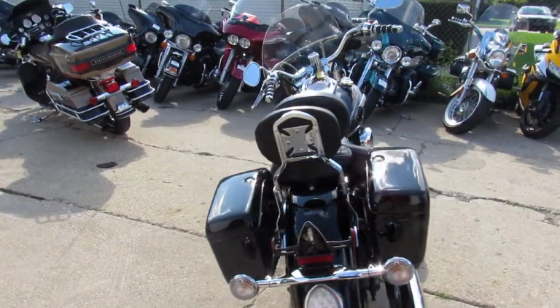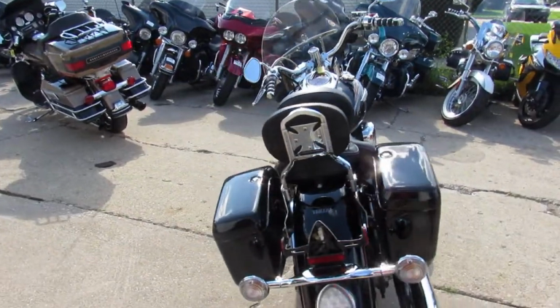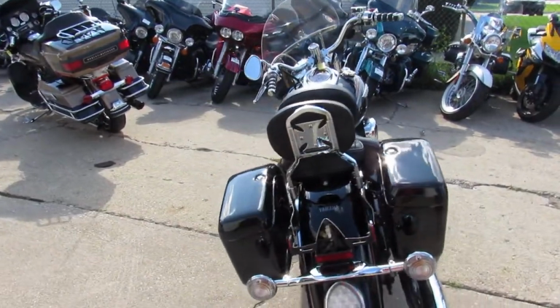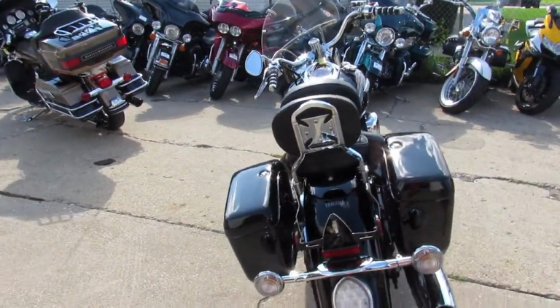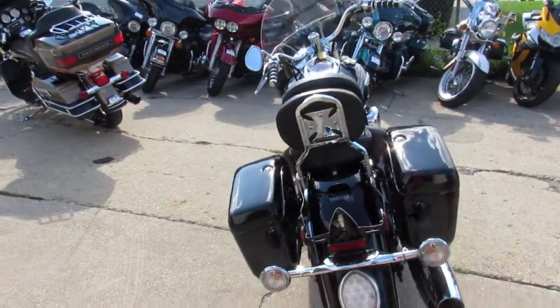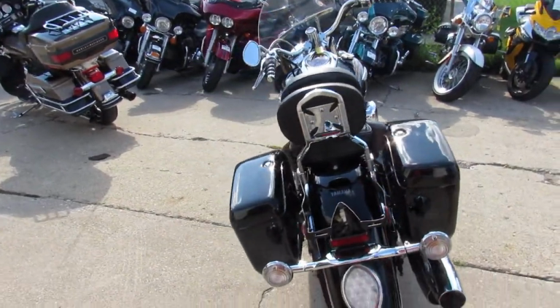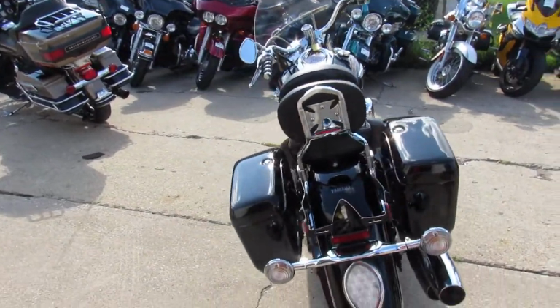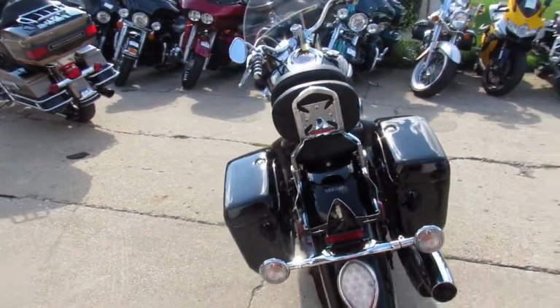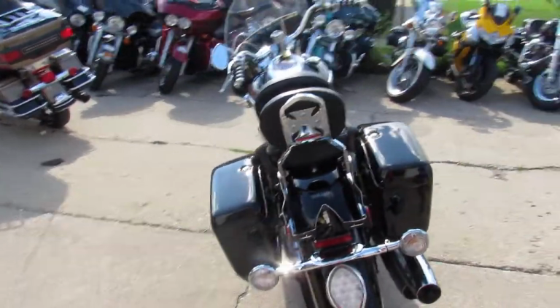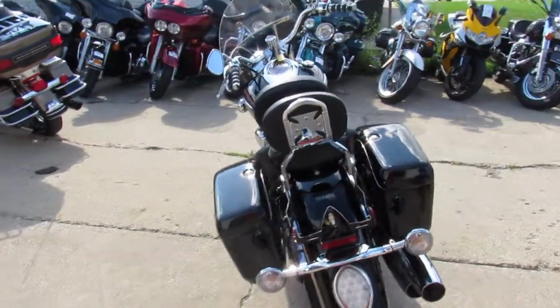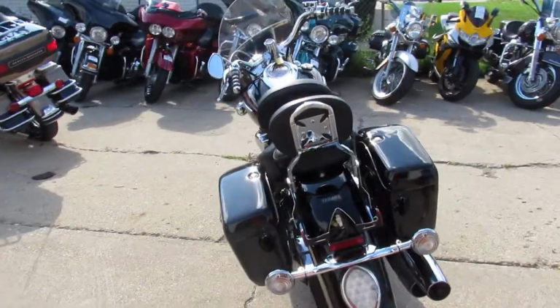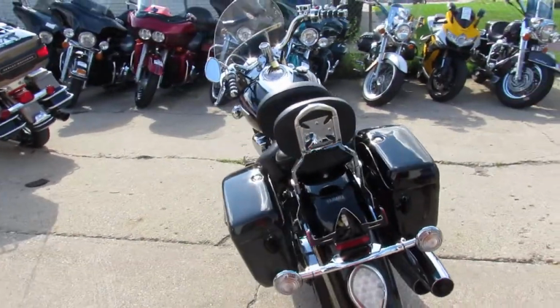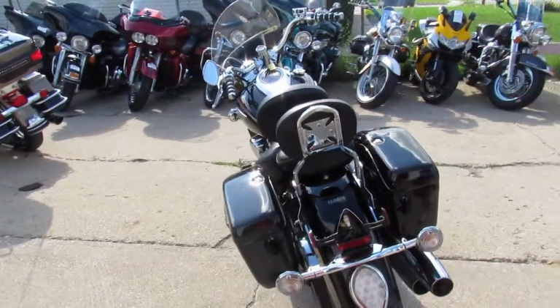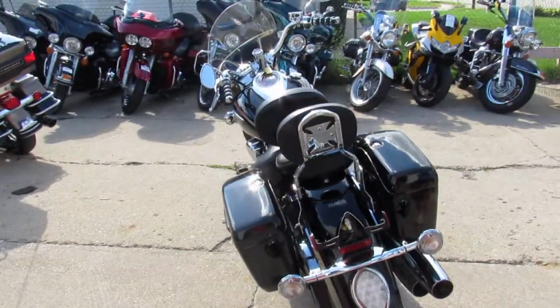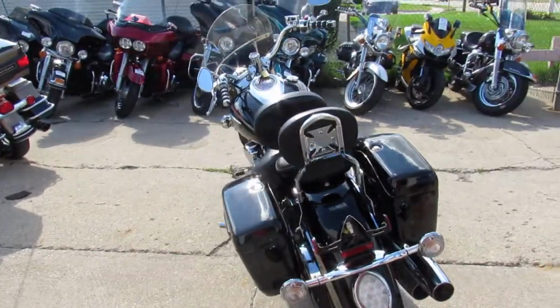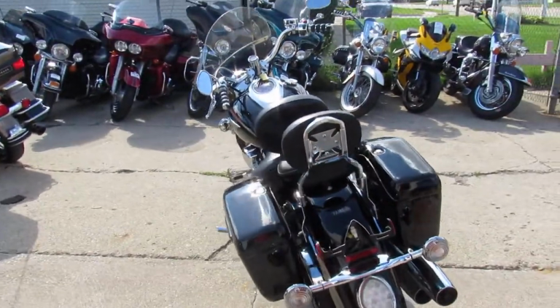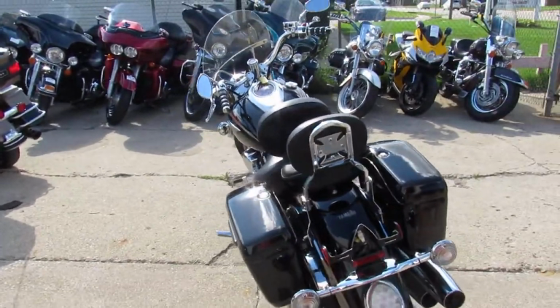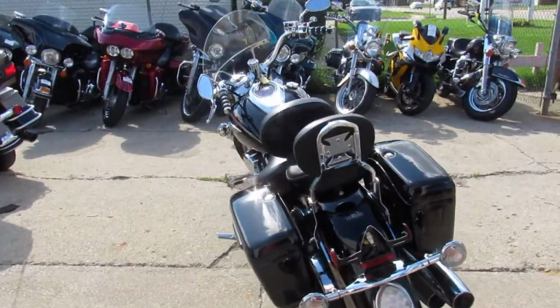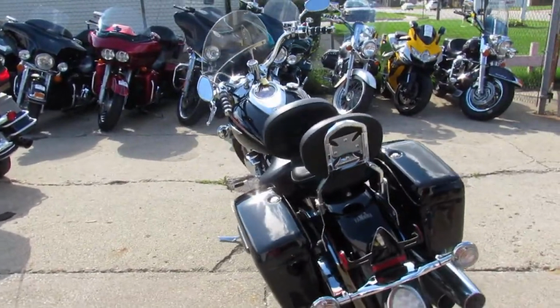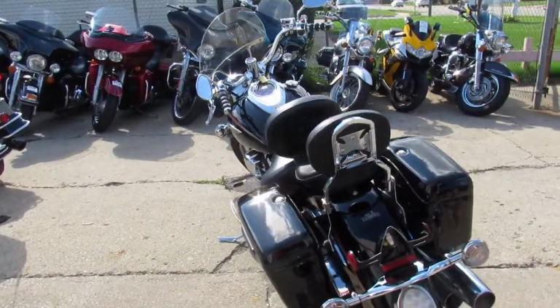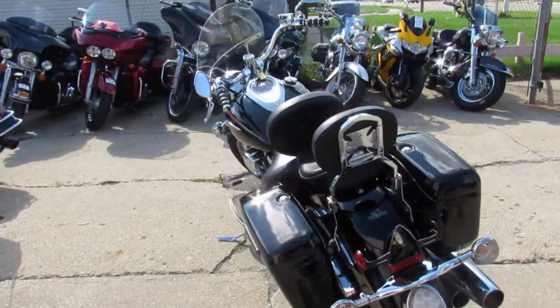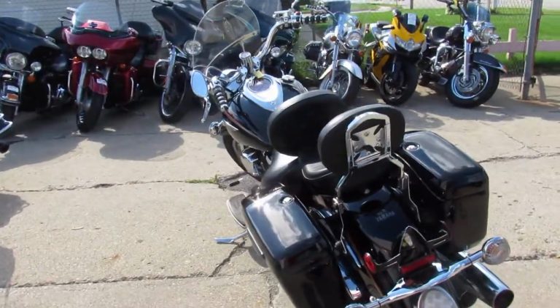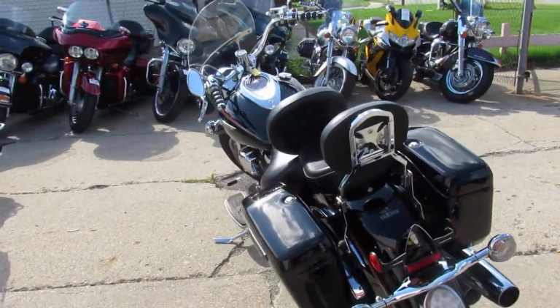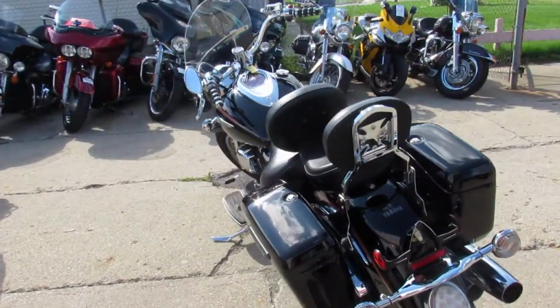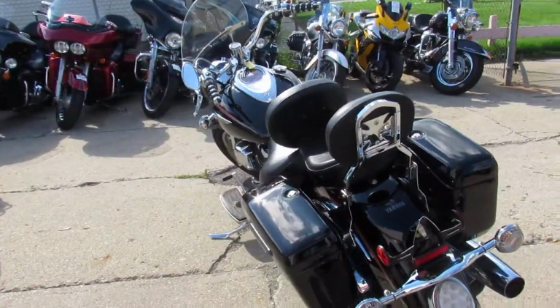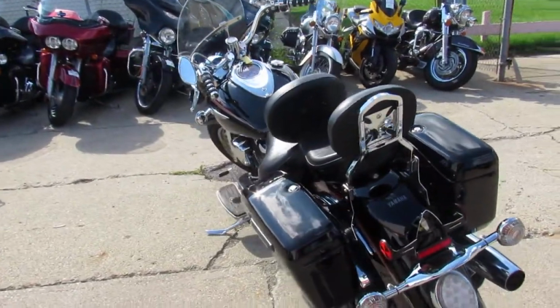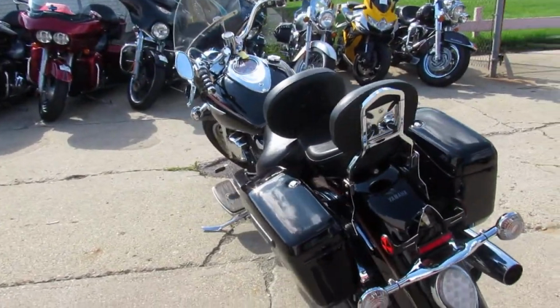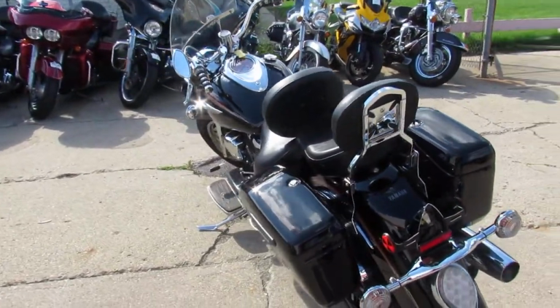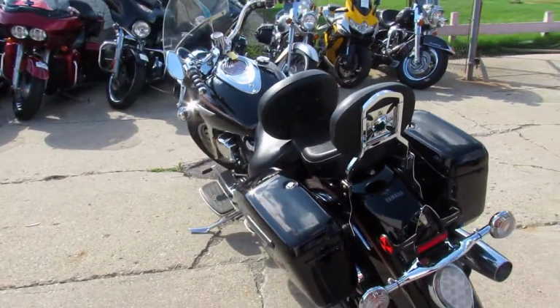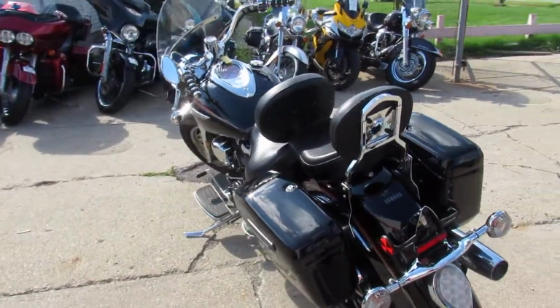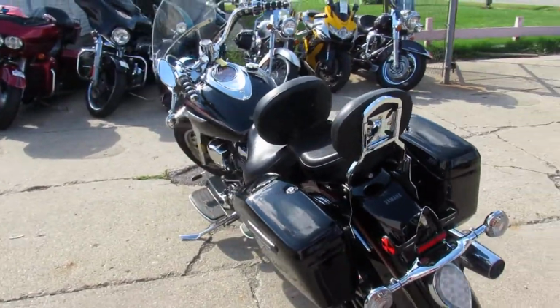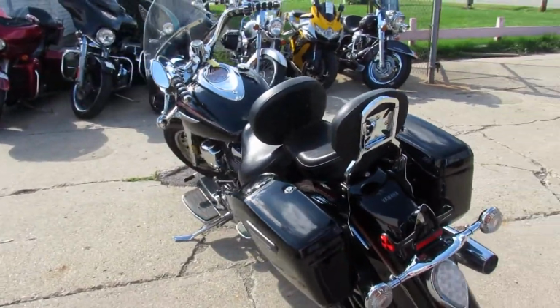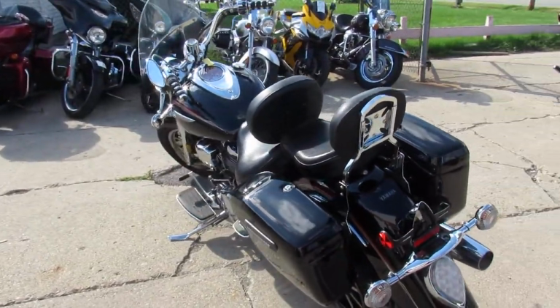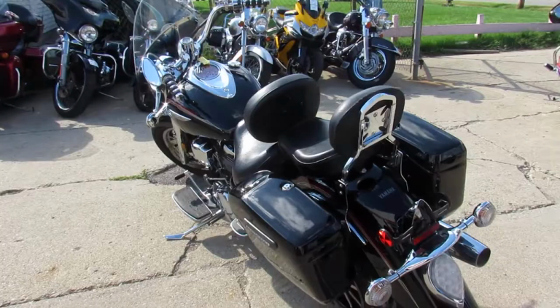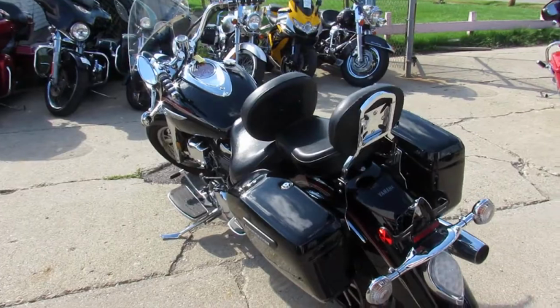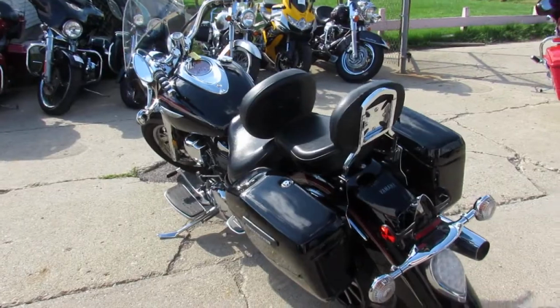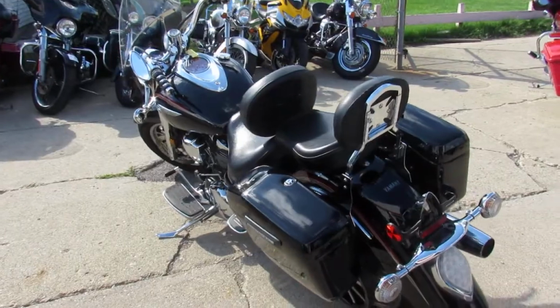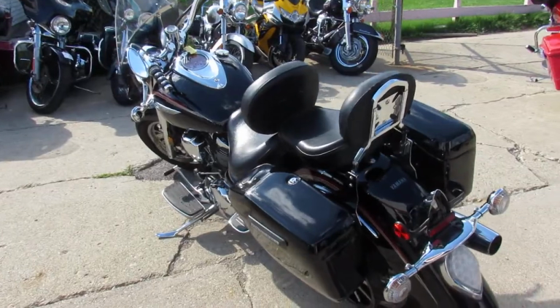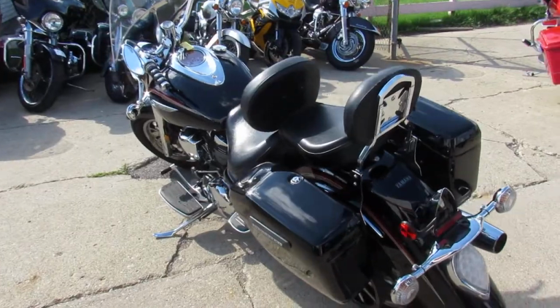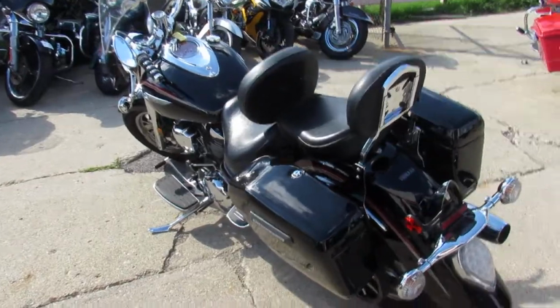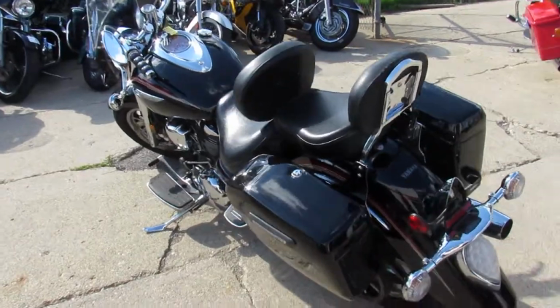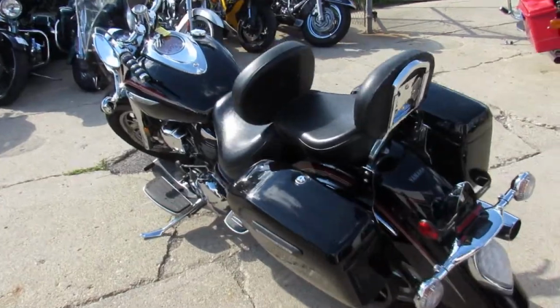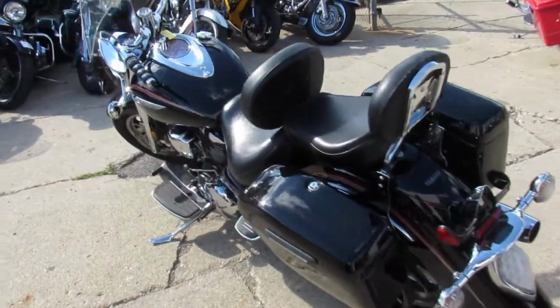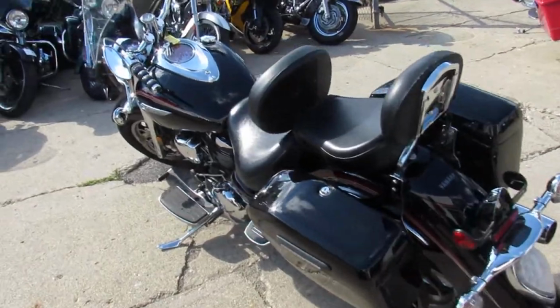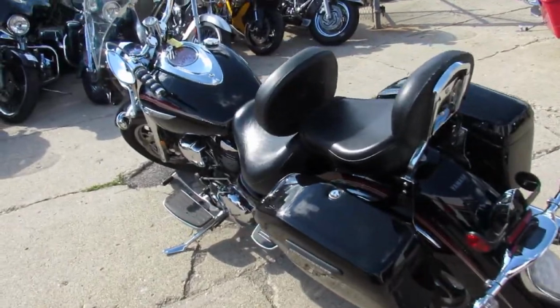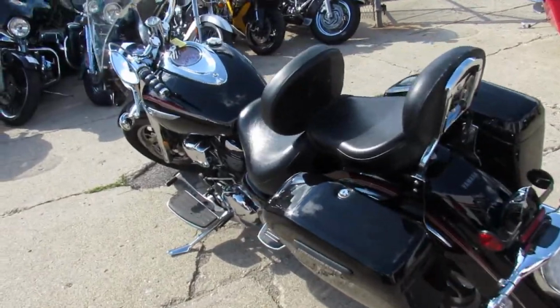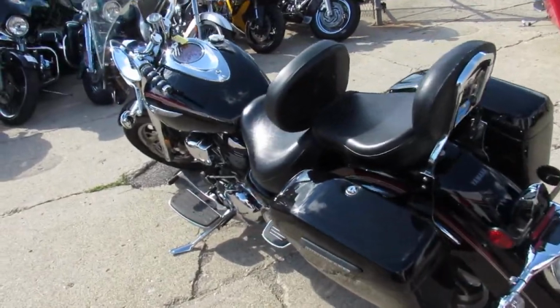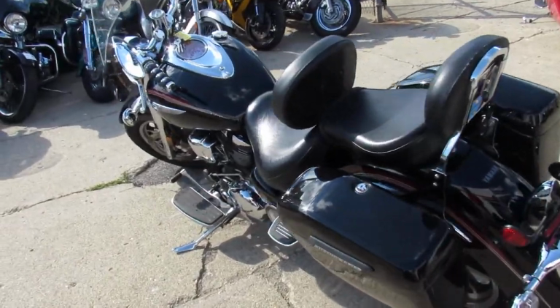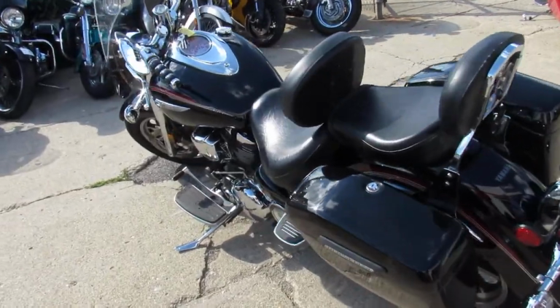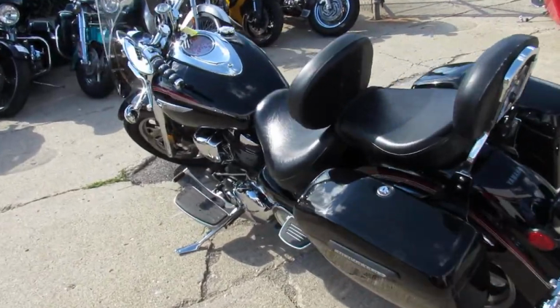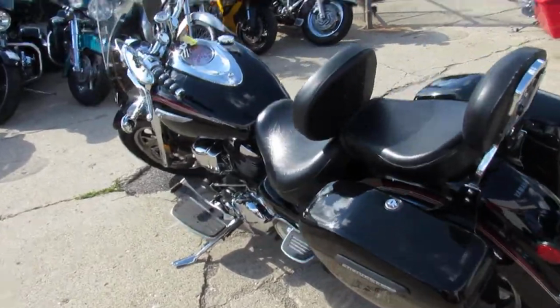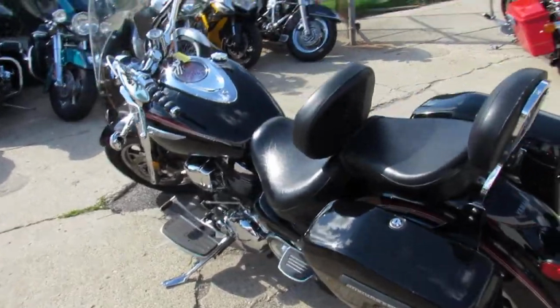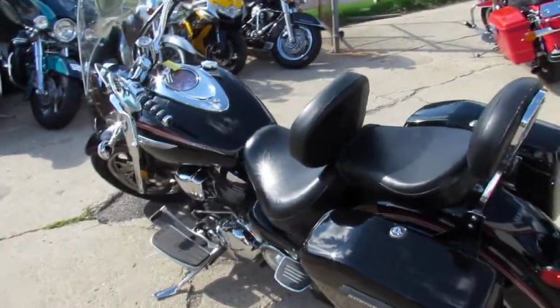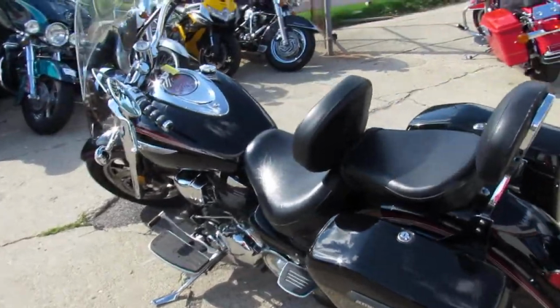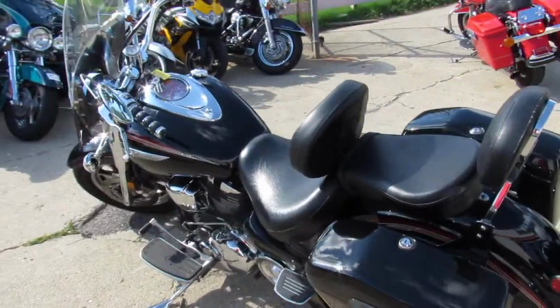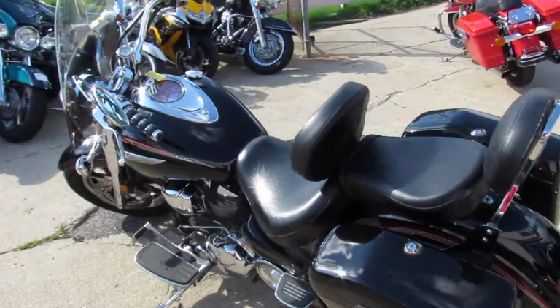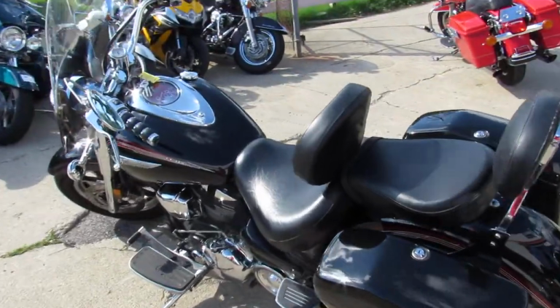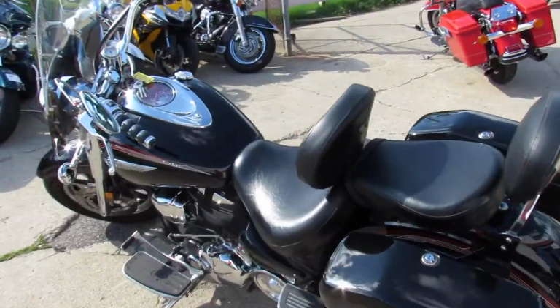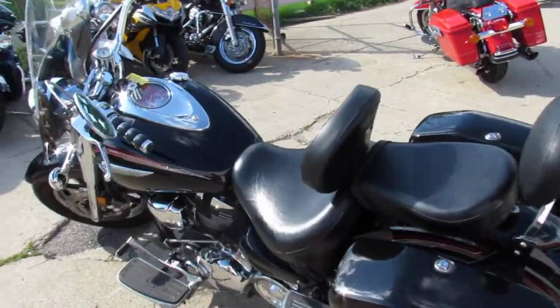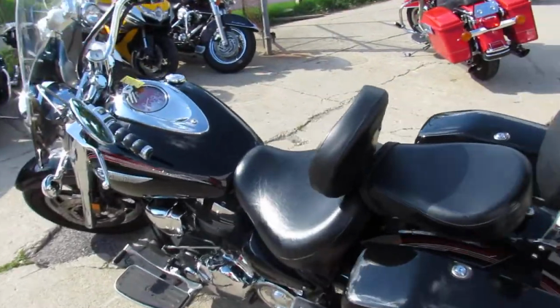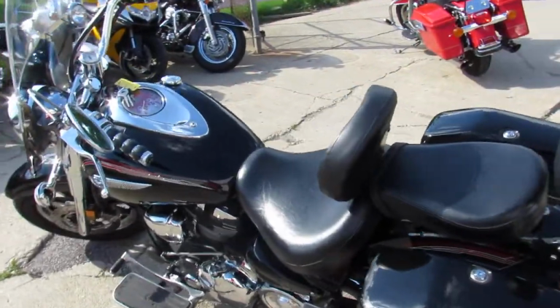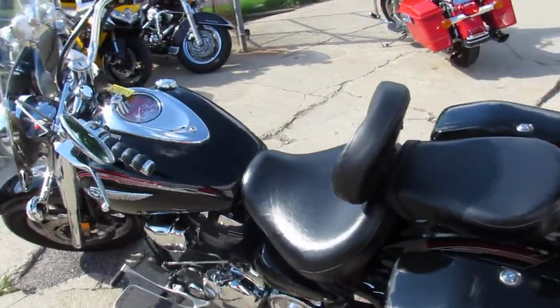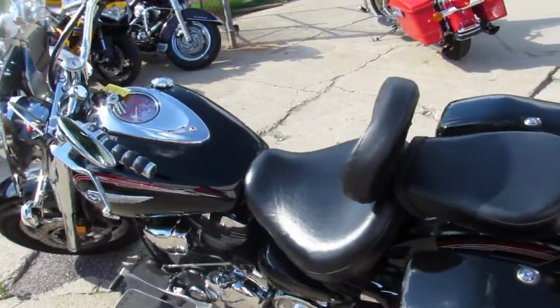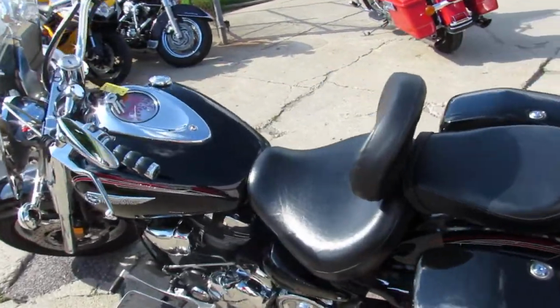Inspected, certified, includes a two-year warranty. If you were looking for a cool motorcycle at a great value, this is it guys.